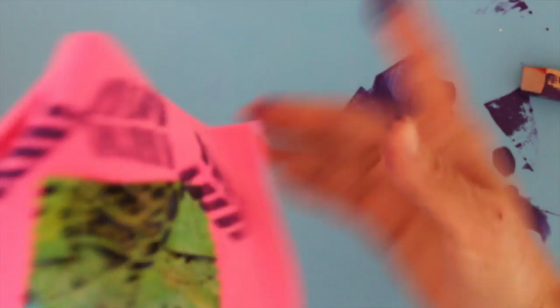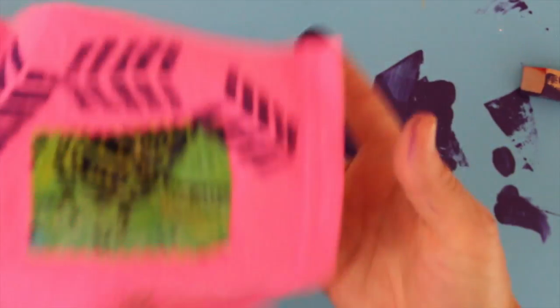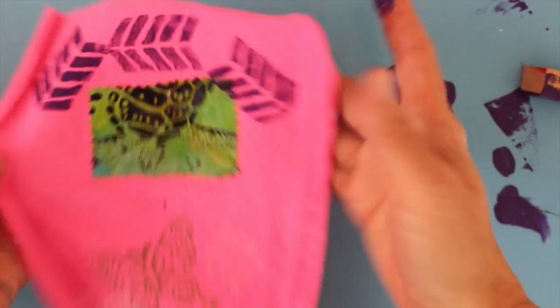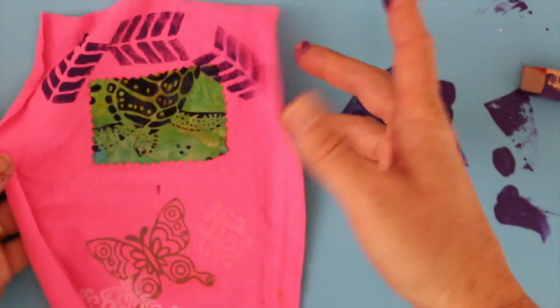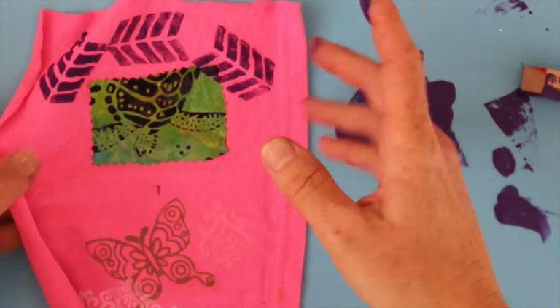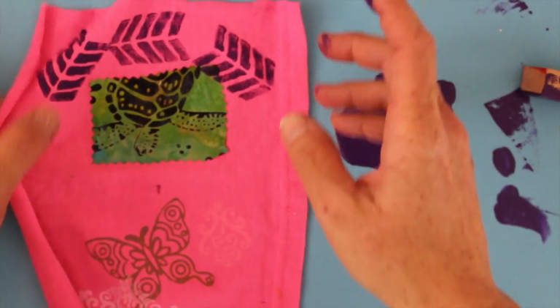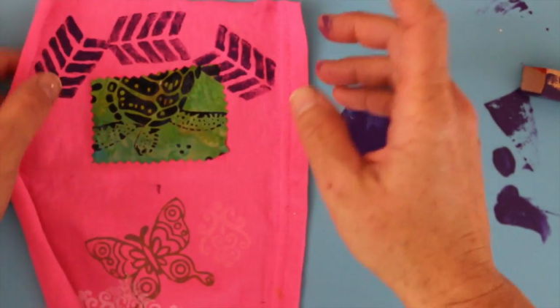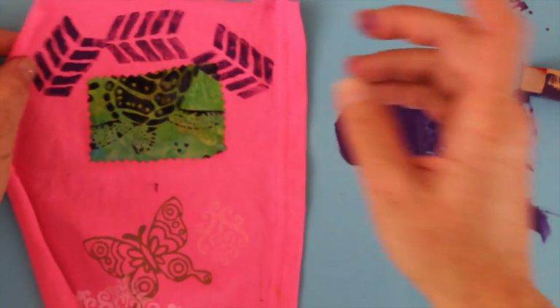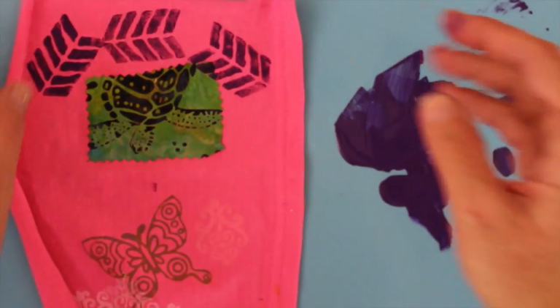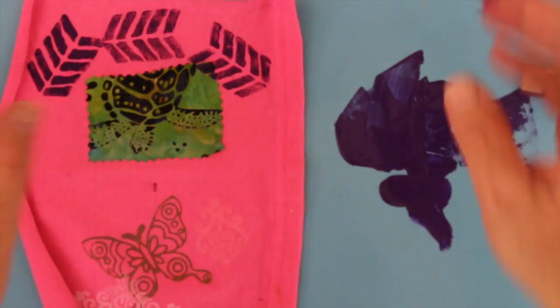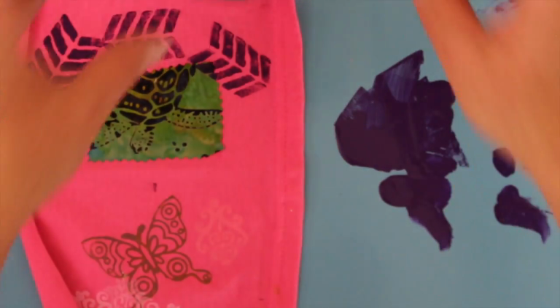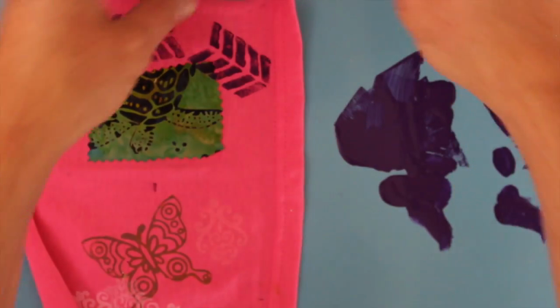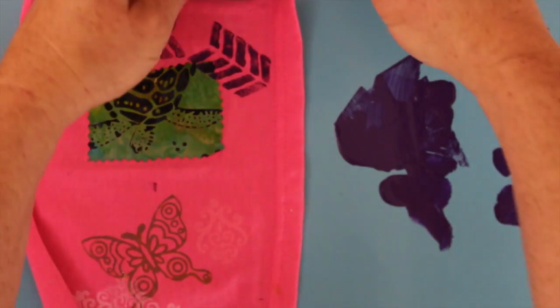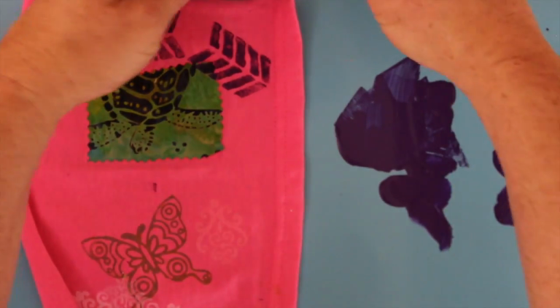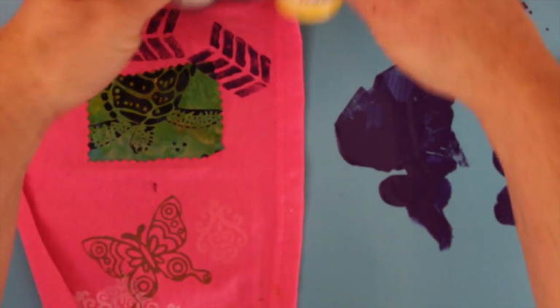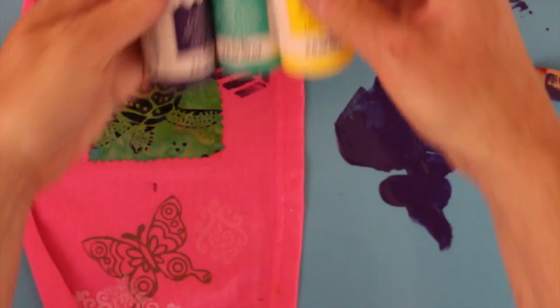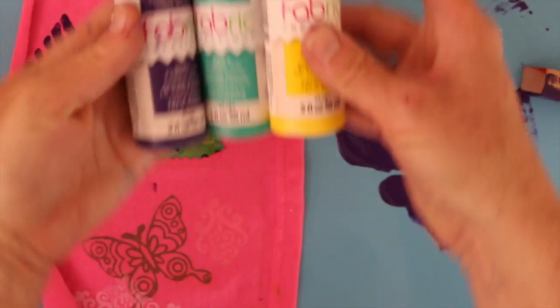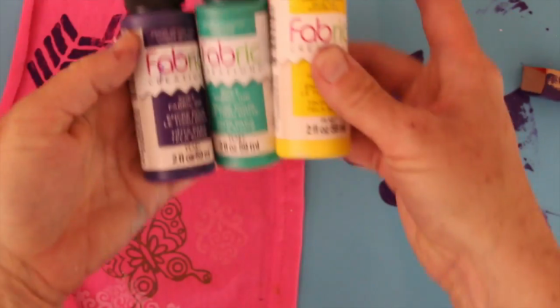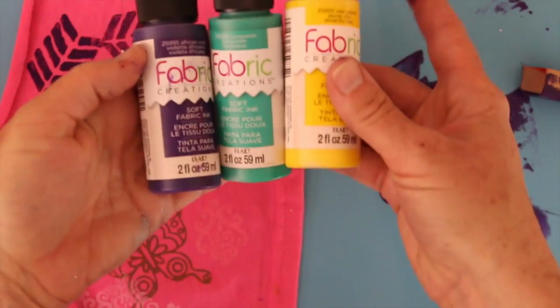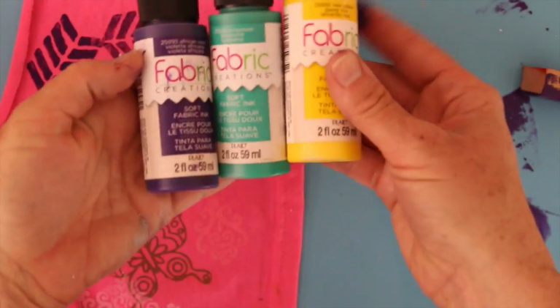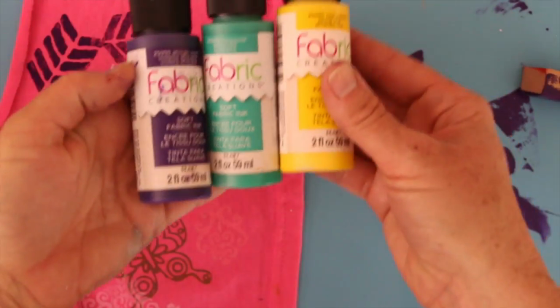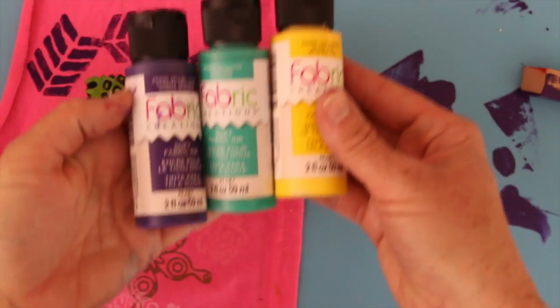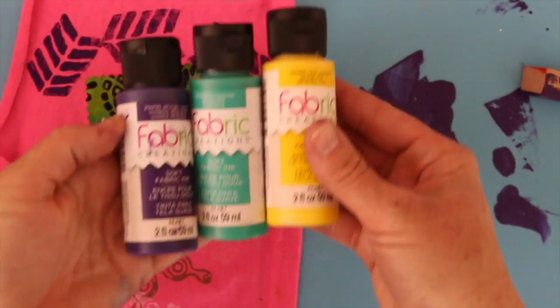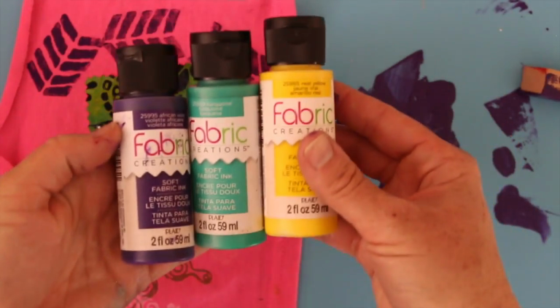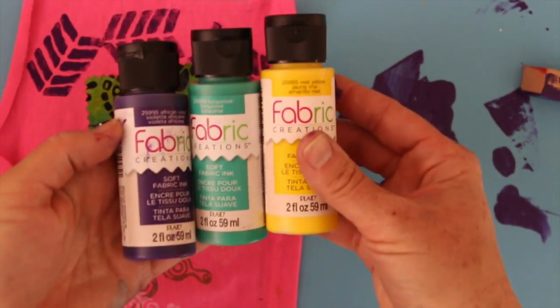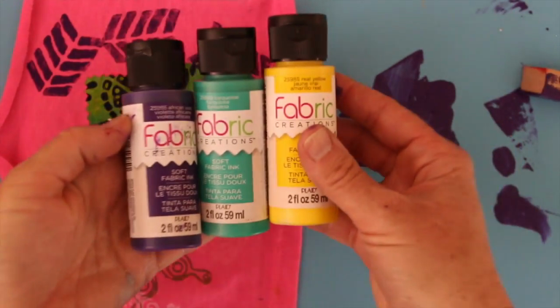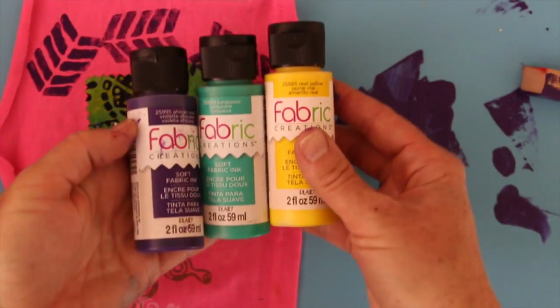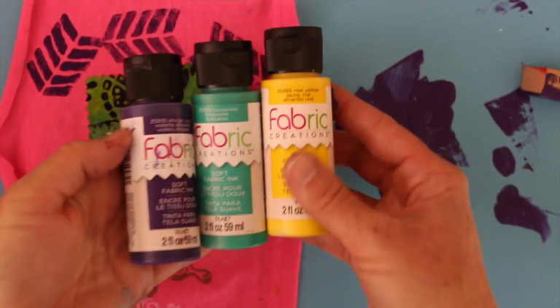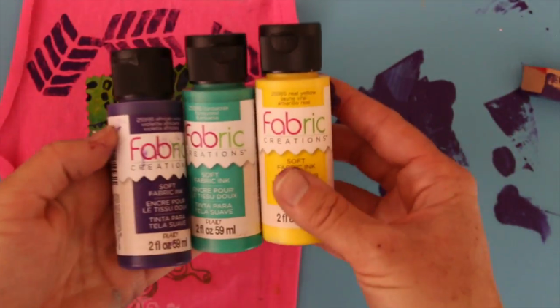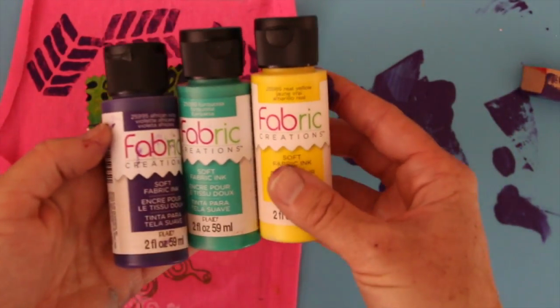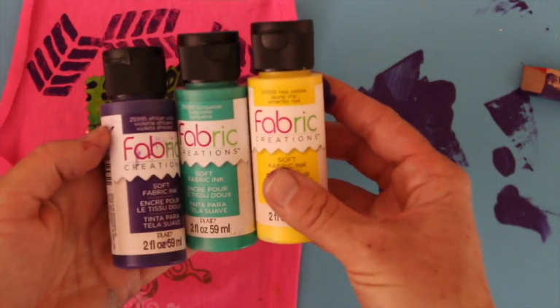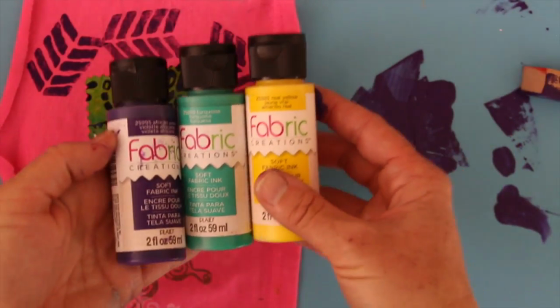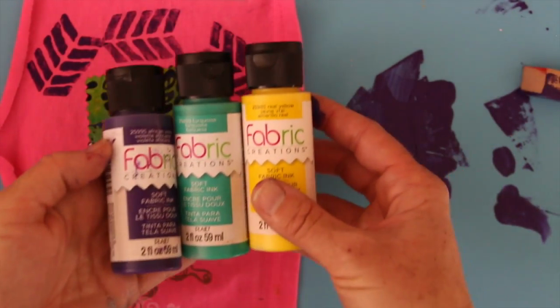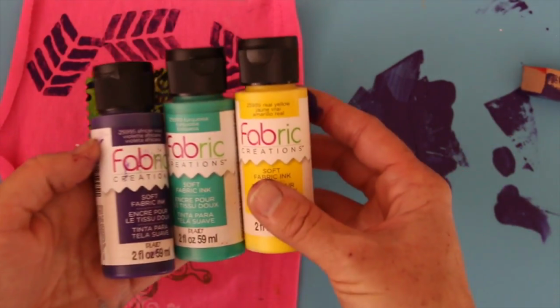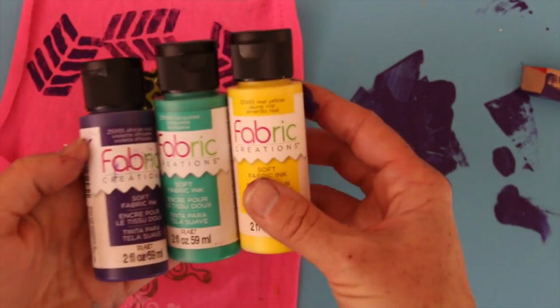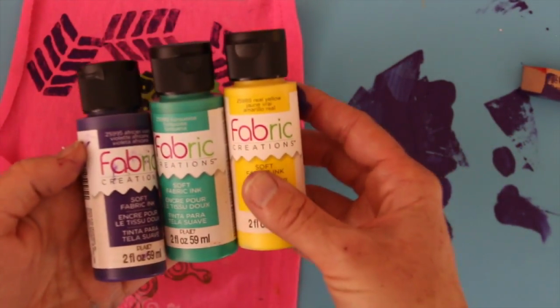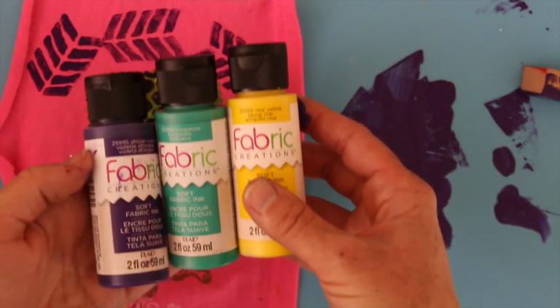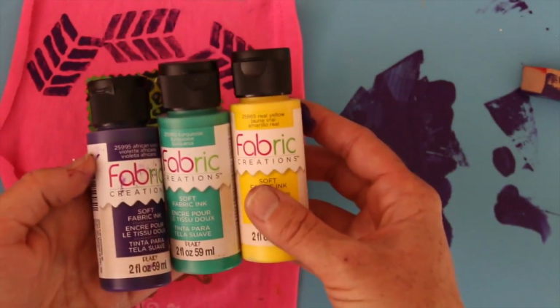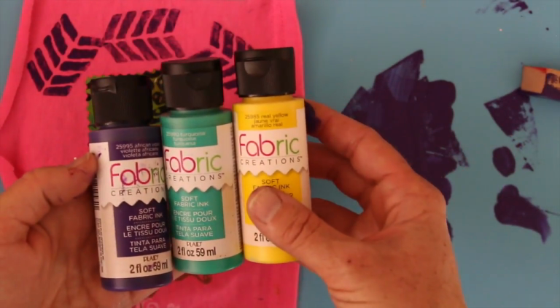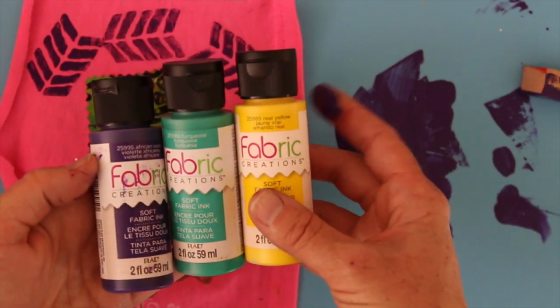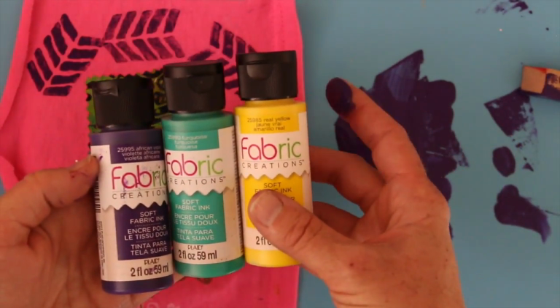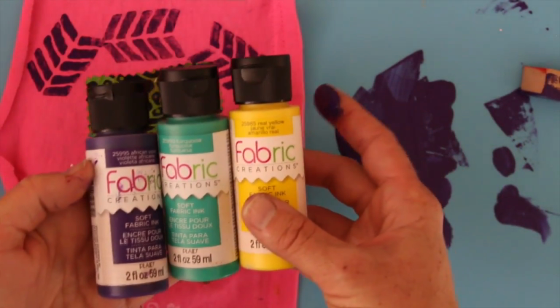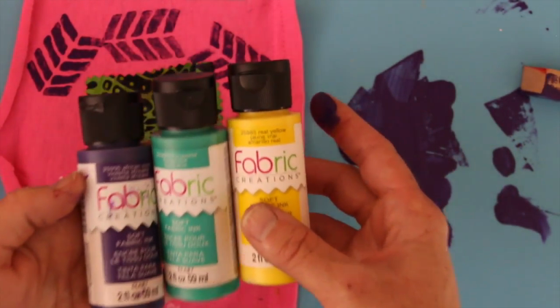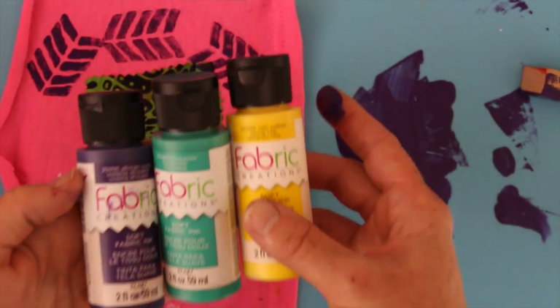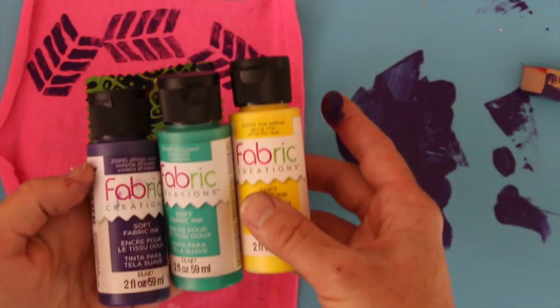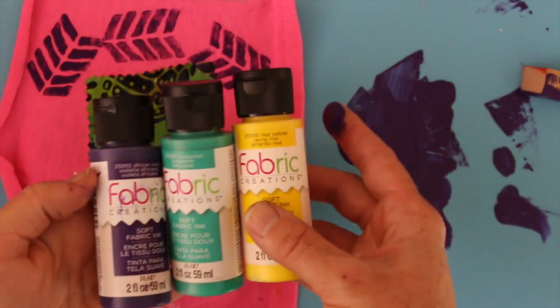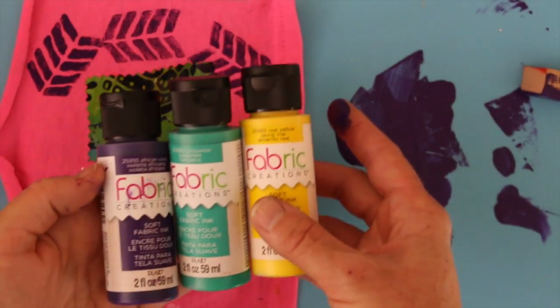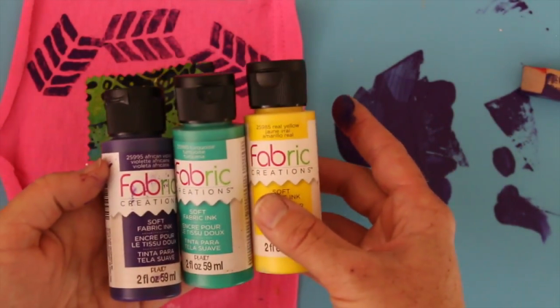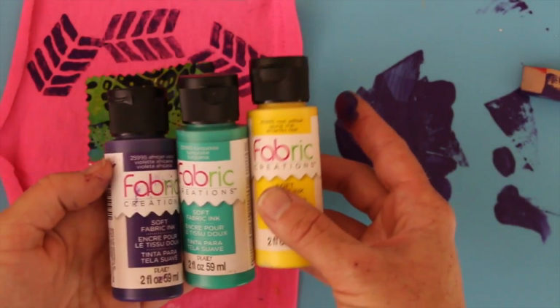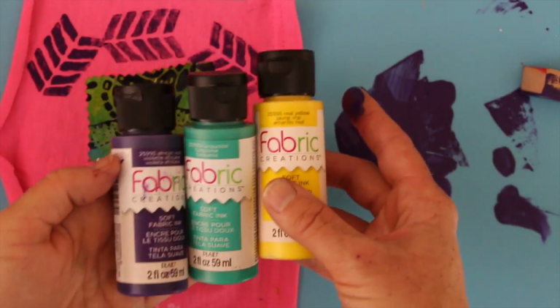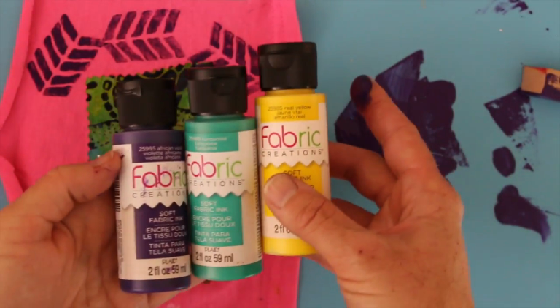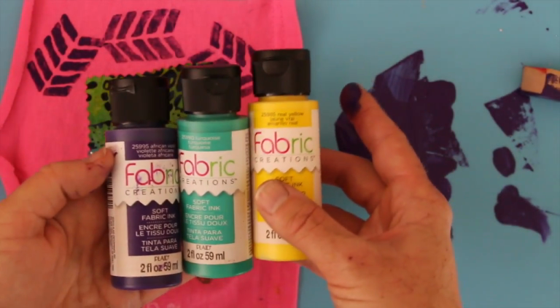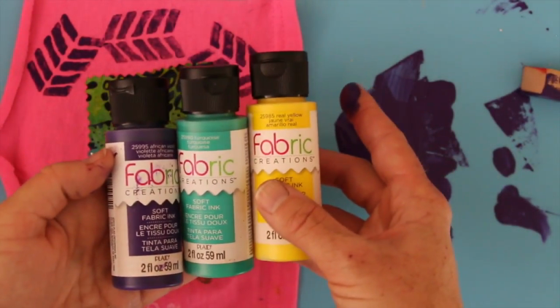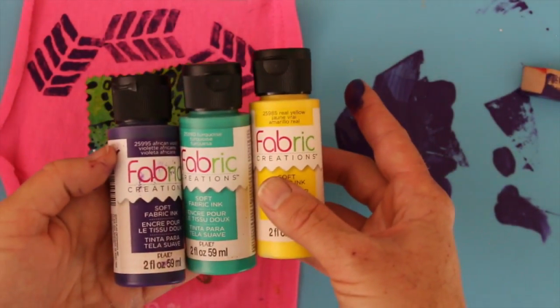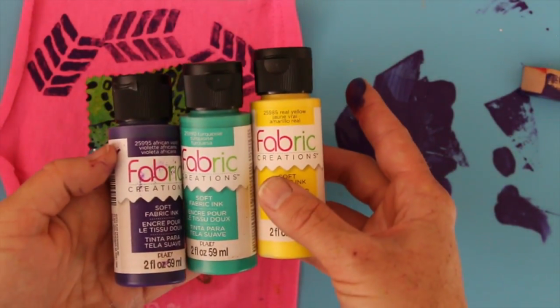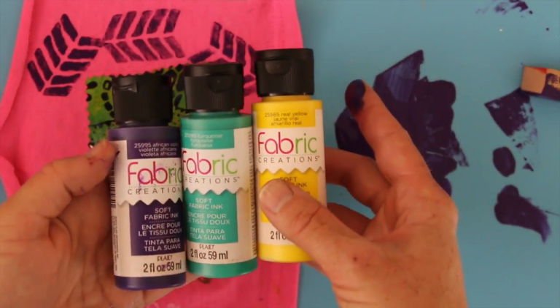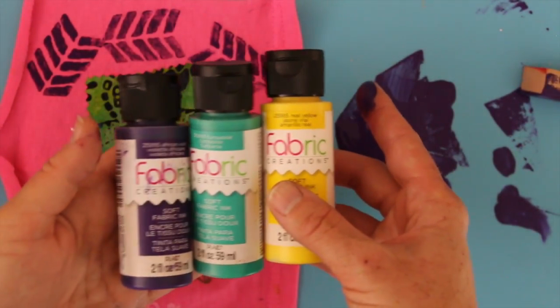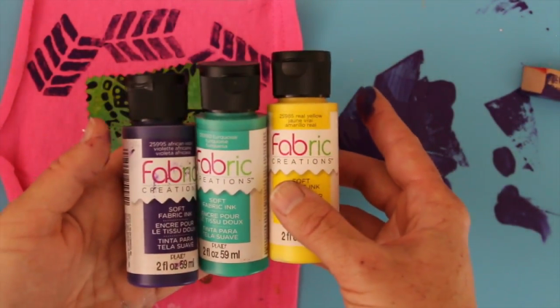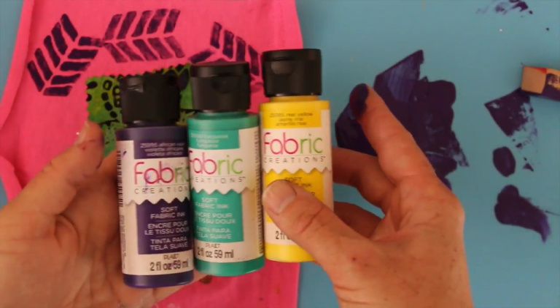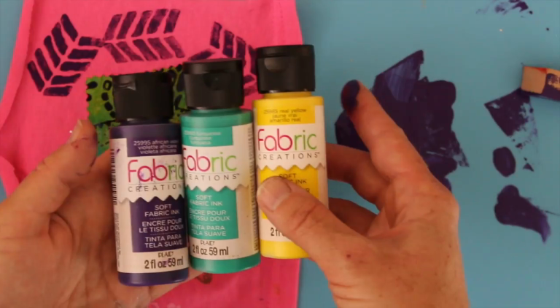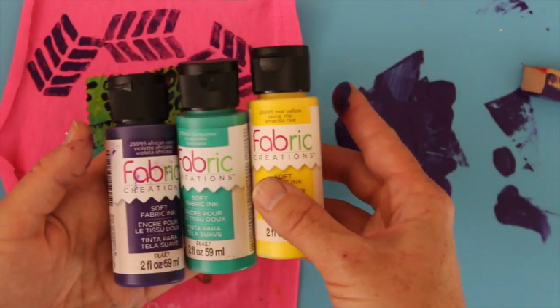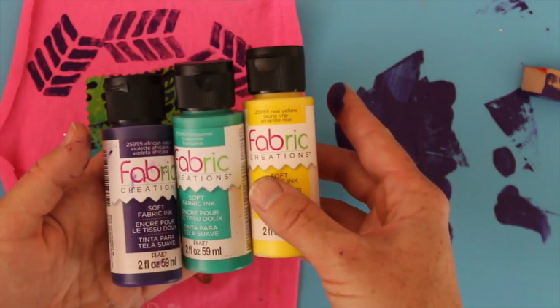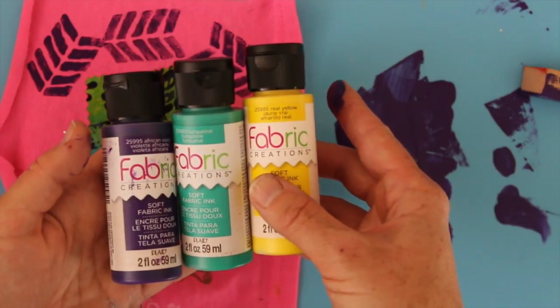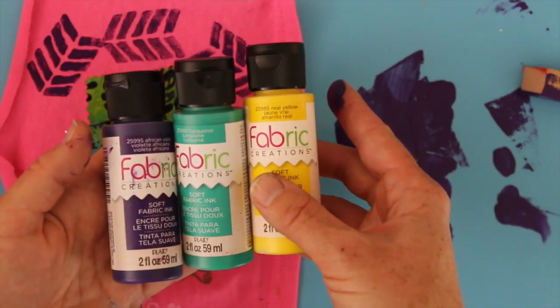Because today we're actually reviewing the fabric inks, let's take a look at how they performed in some different tests.